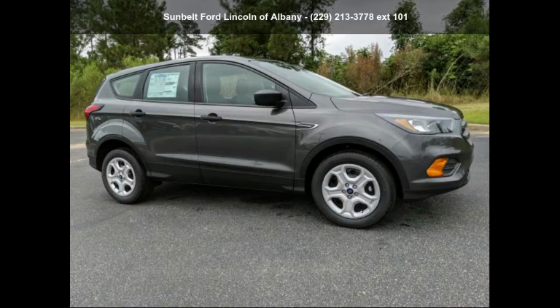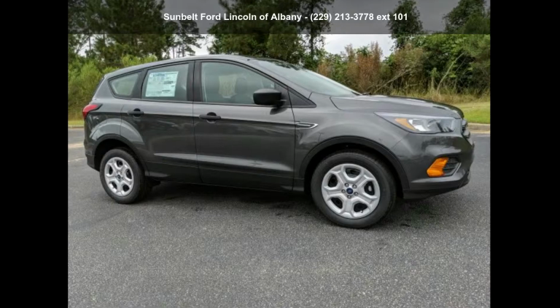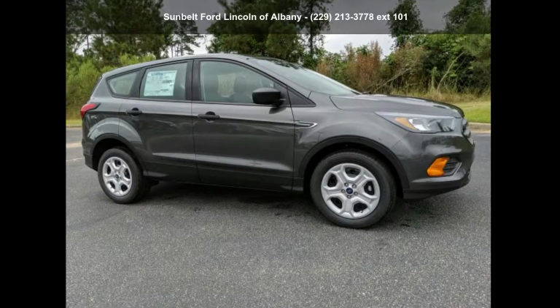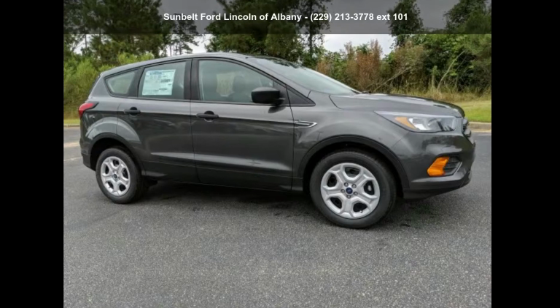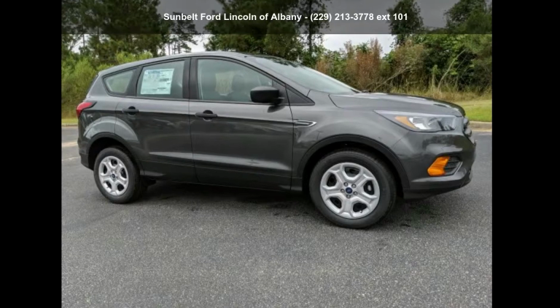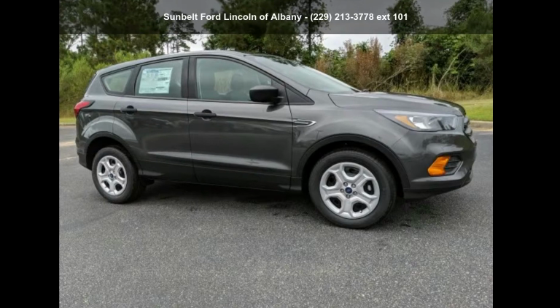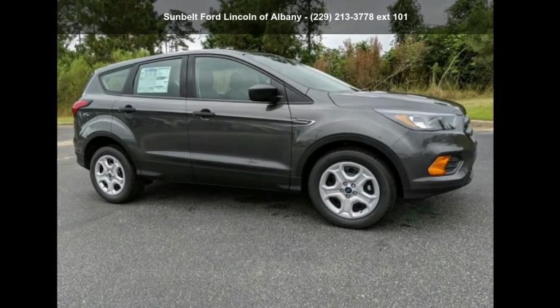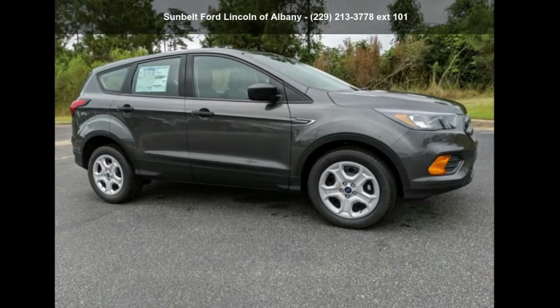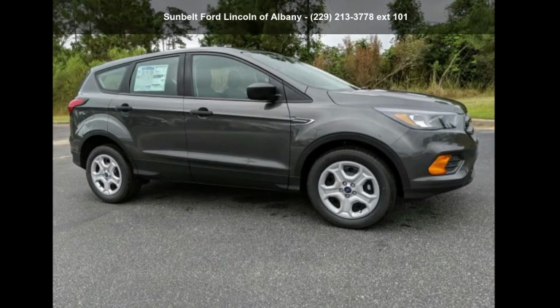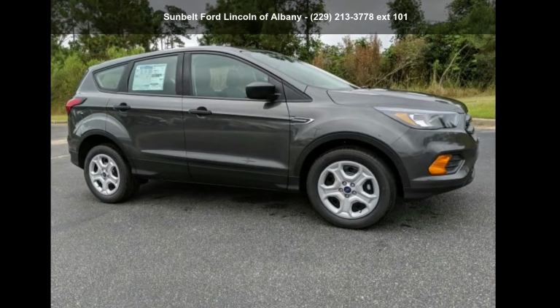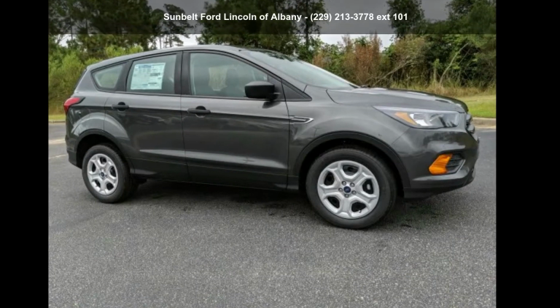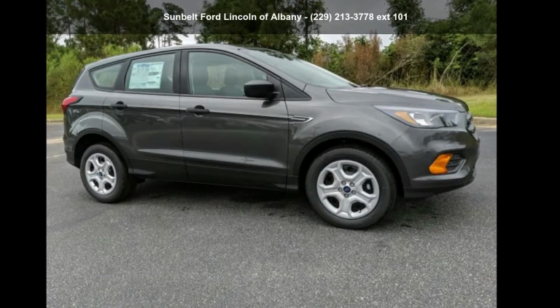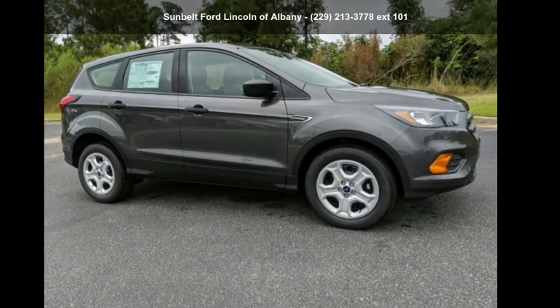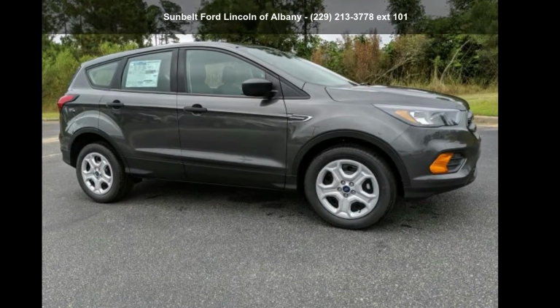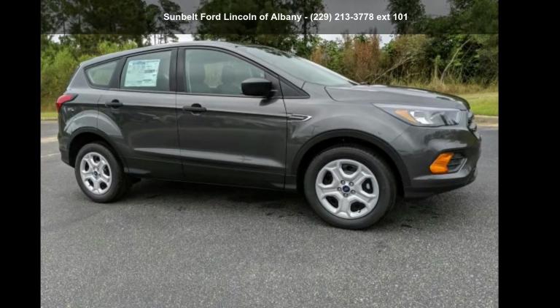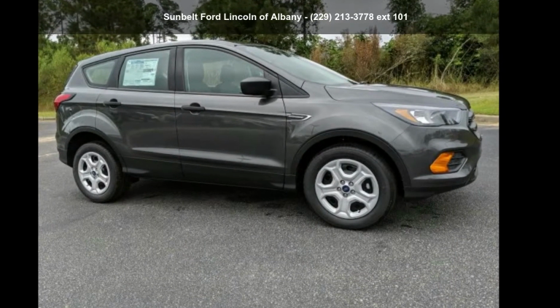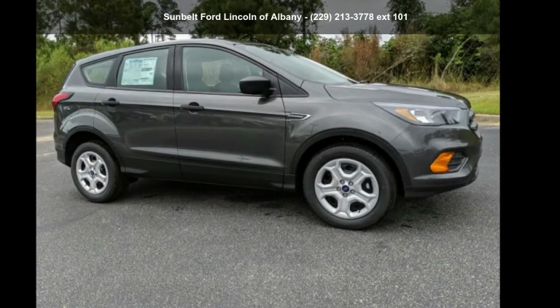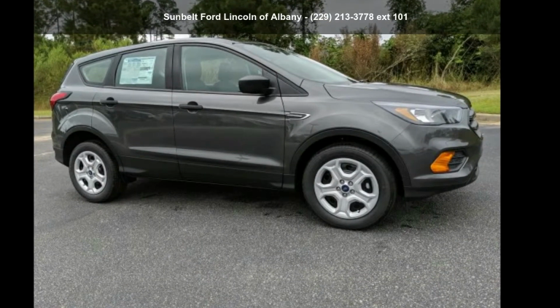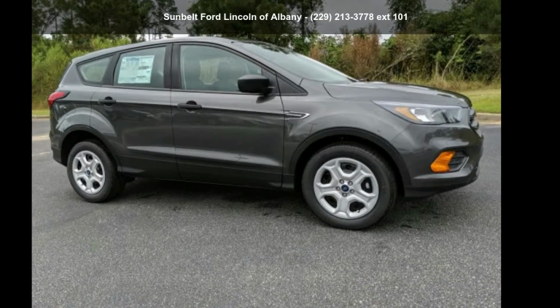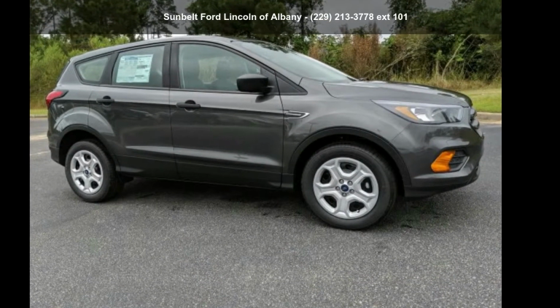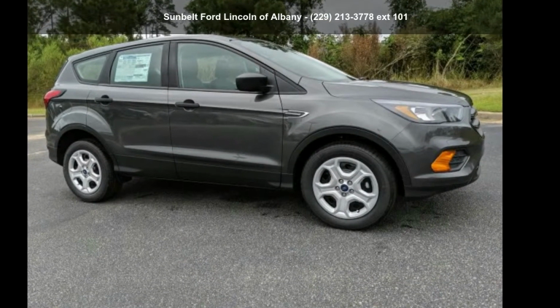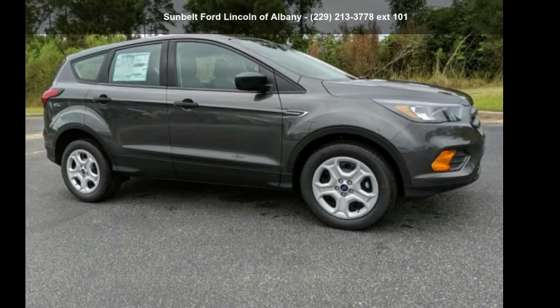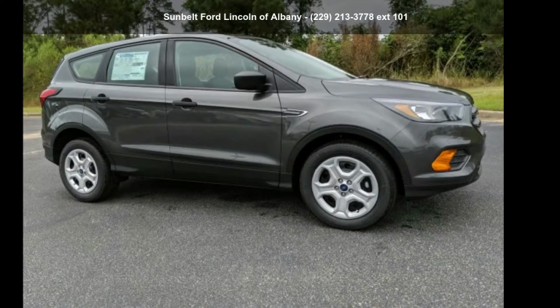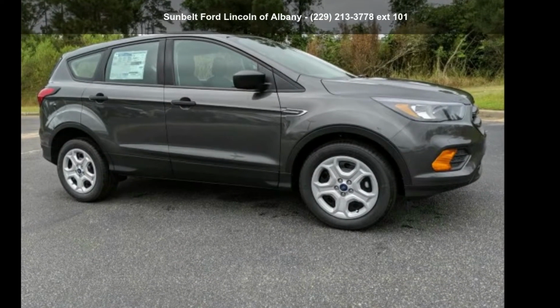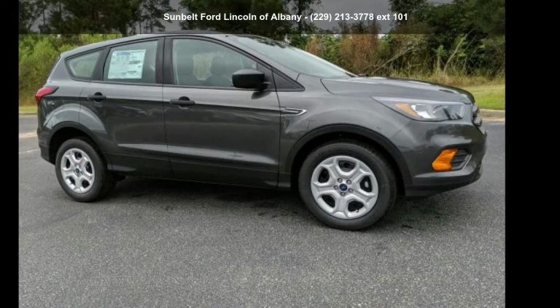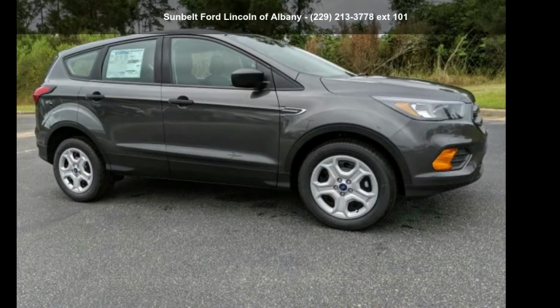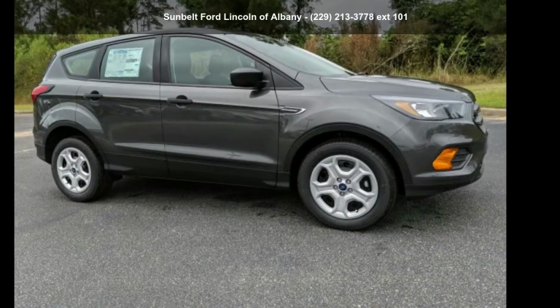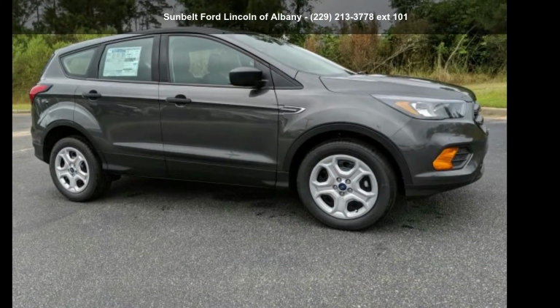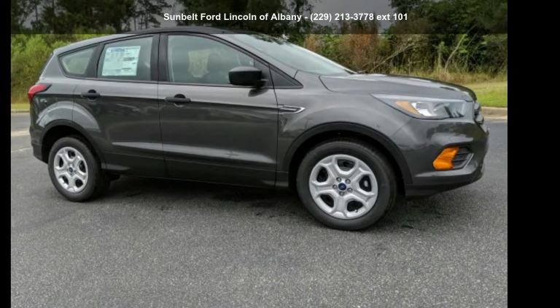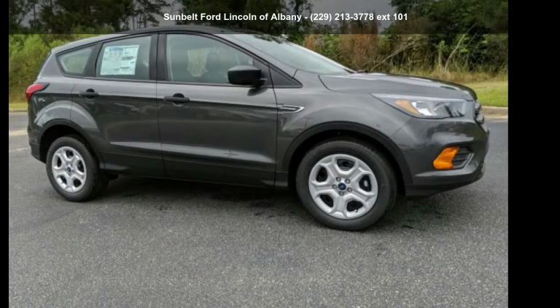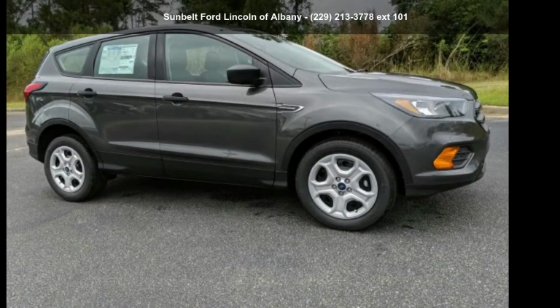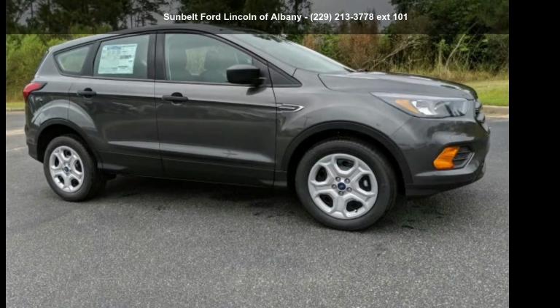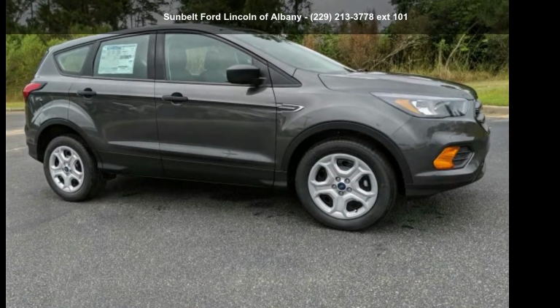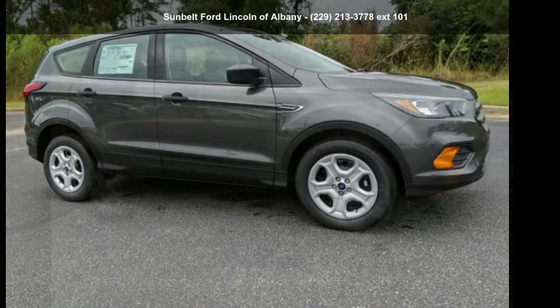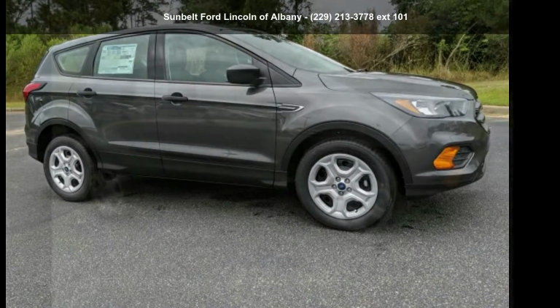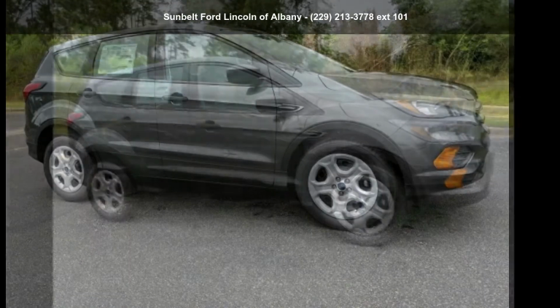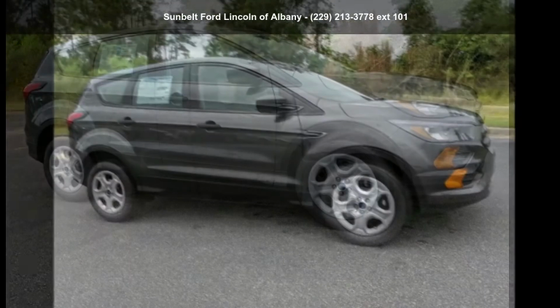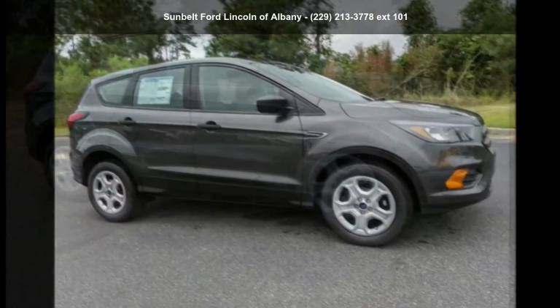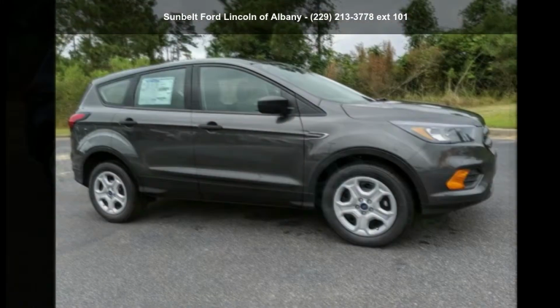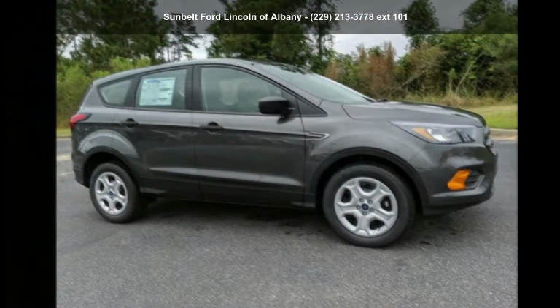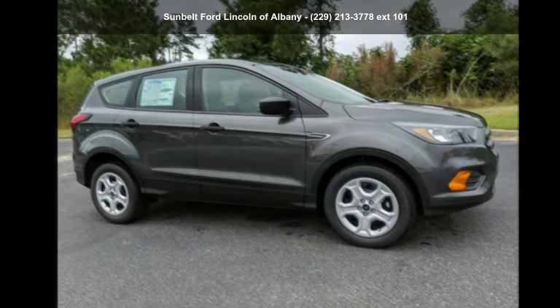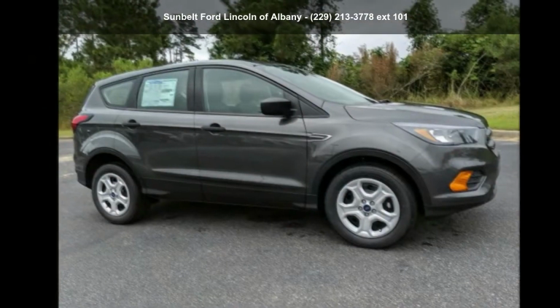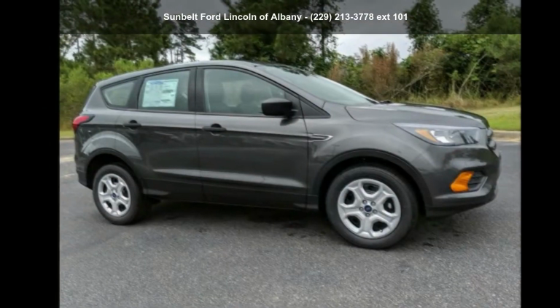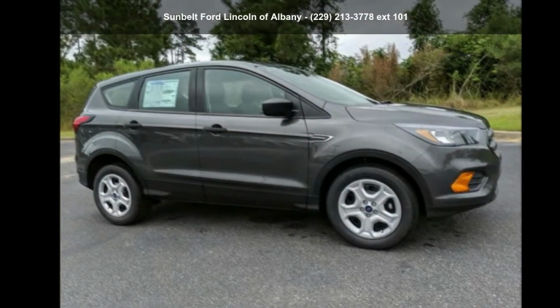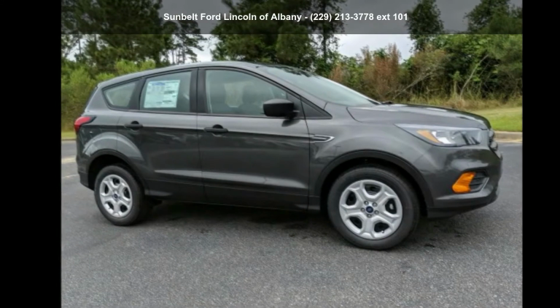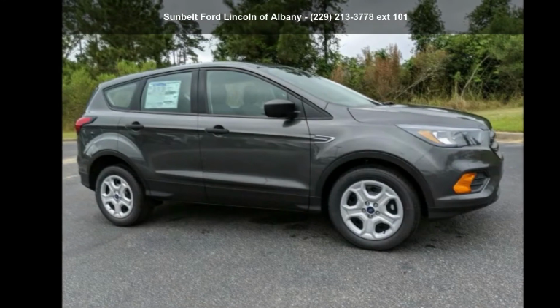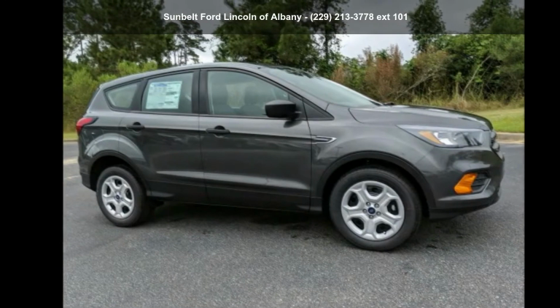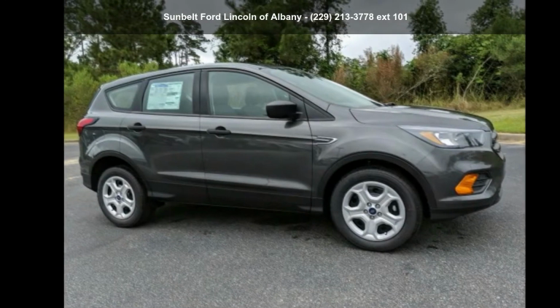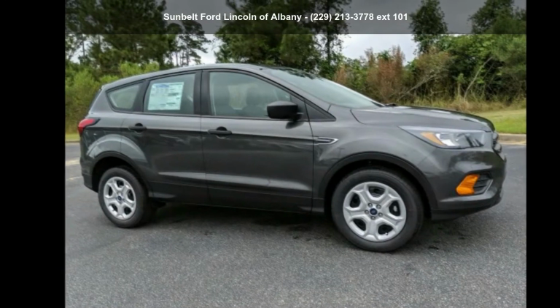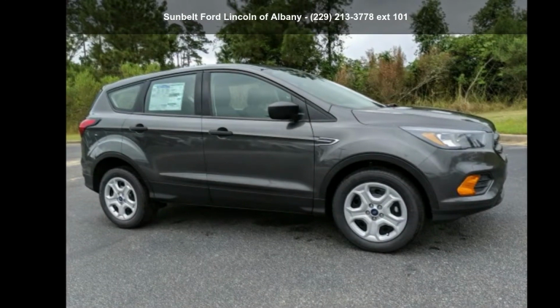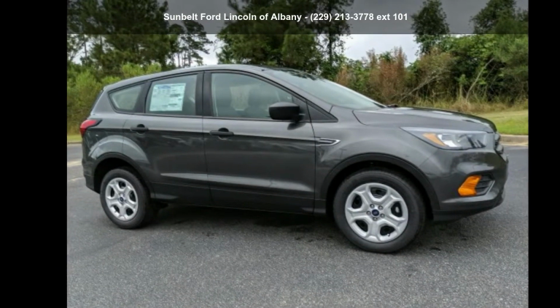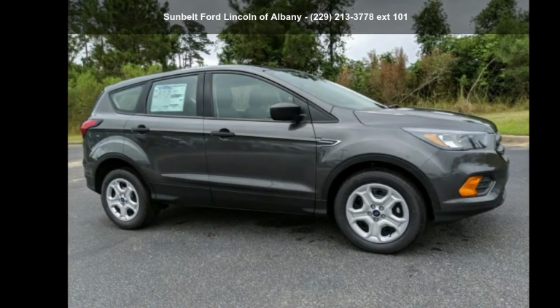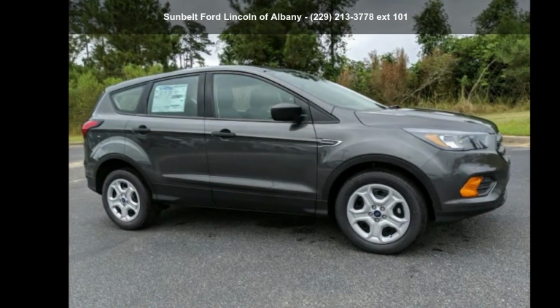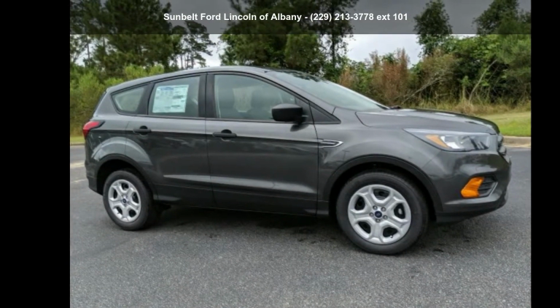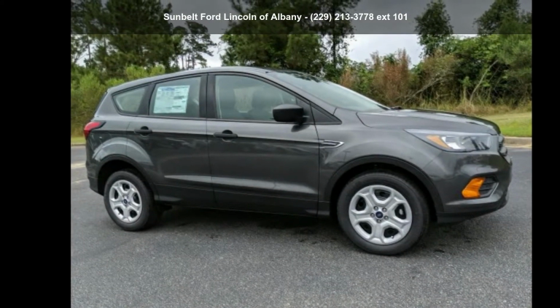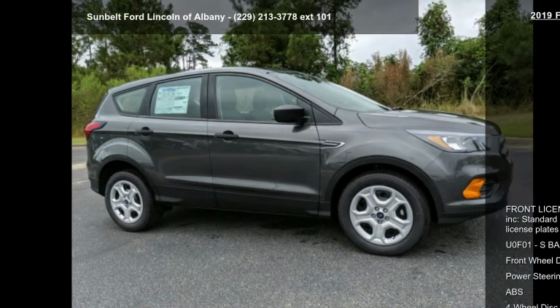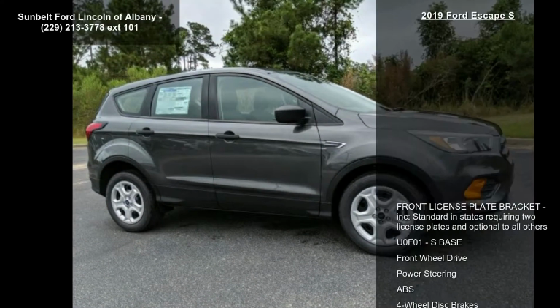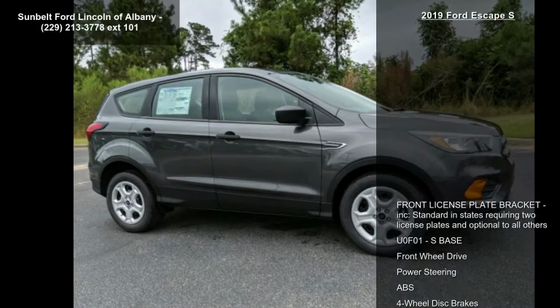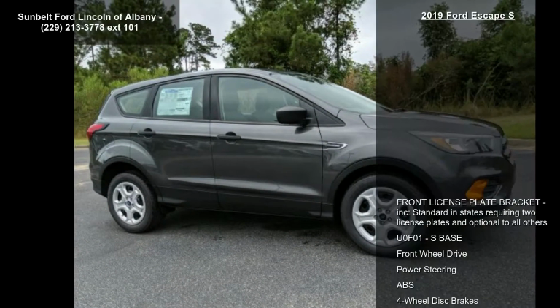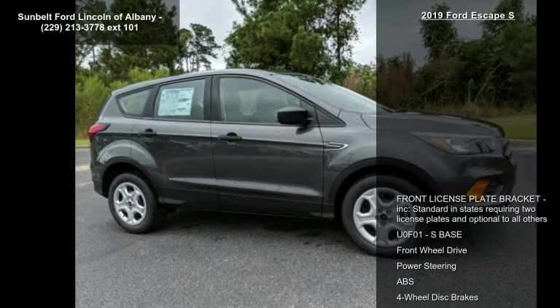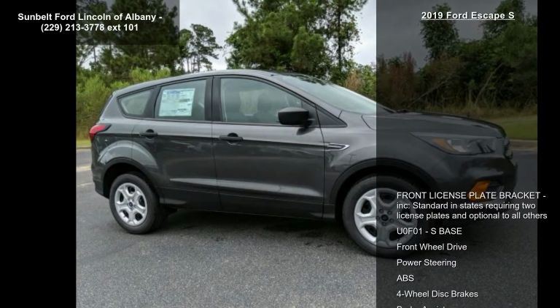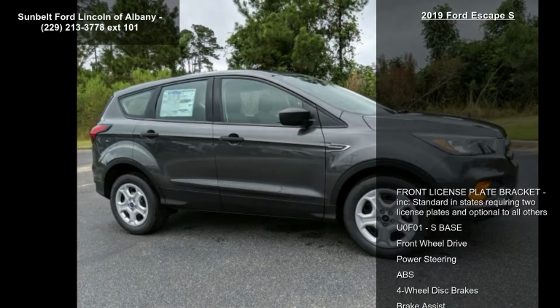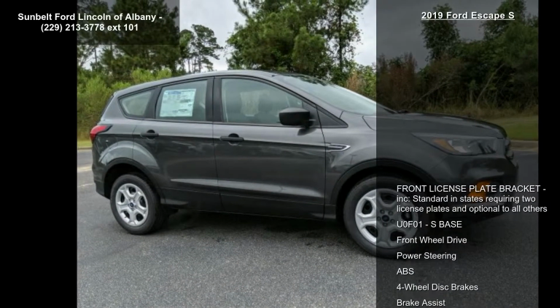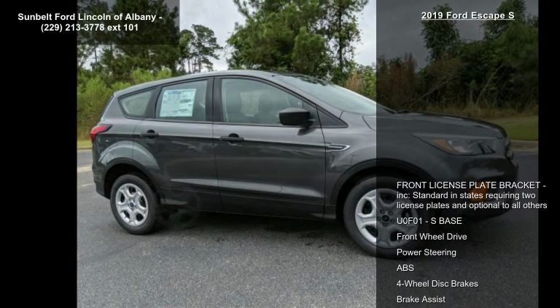Imagine yourself in this 2019 Ford Escape. If you are looking for a first-rate auto, this one could be yours today.